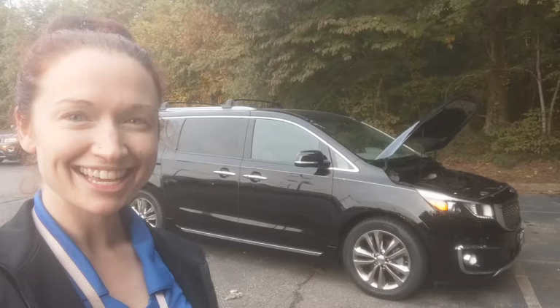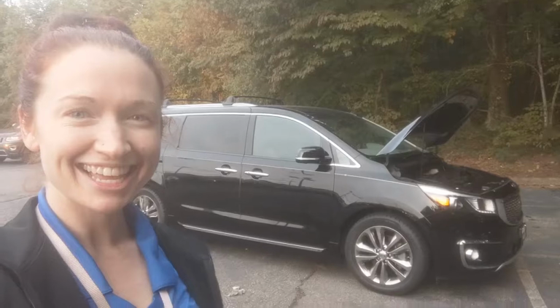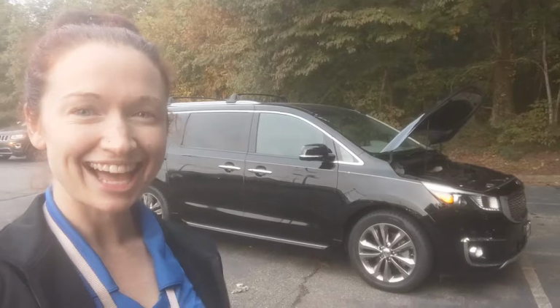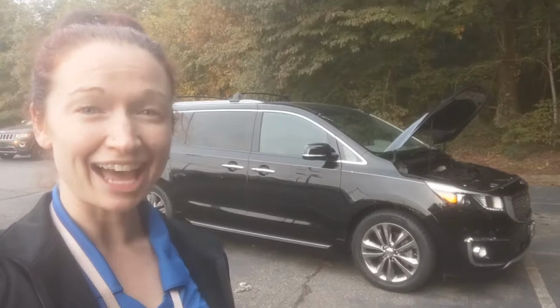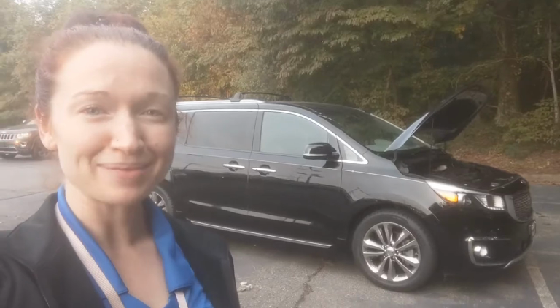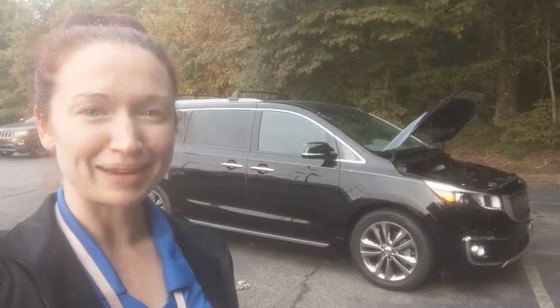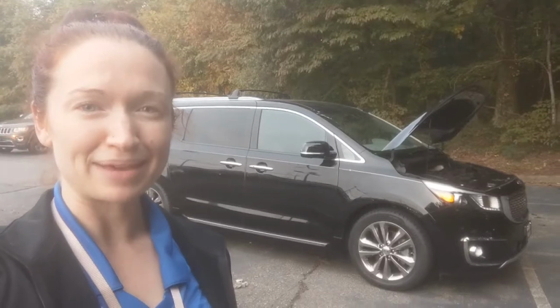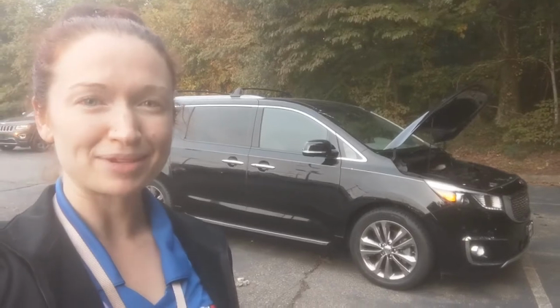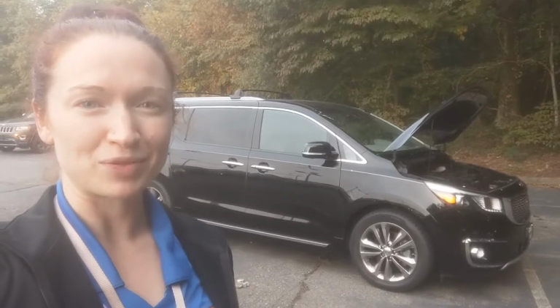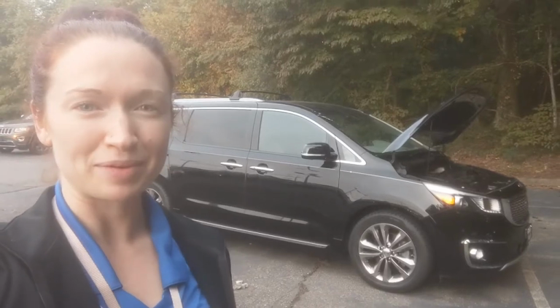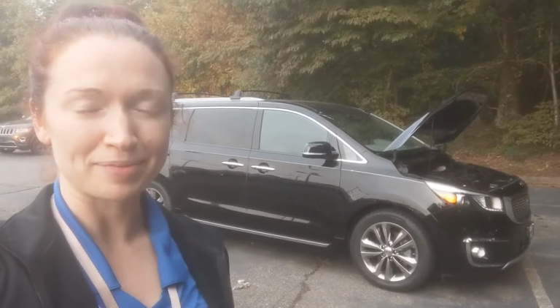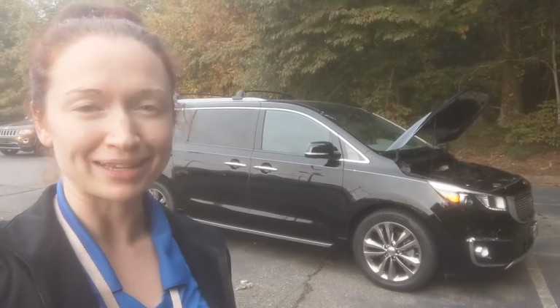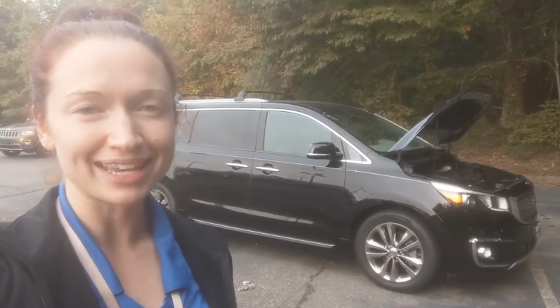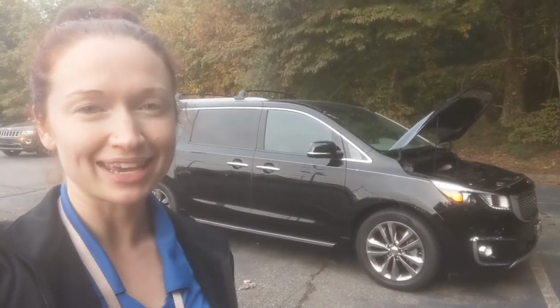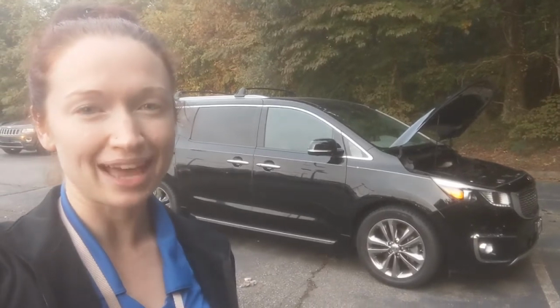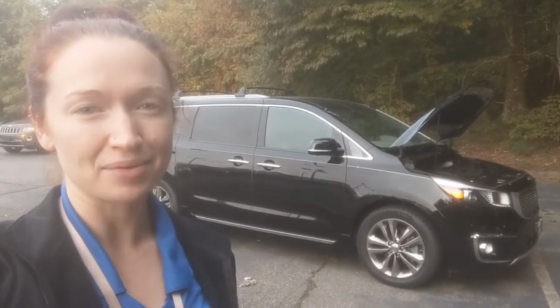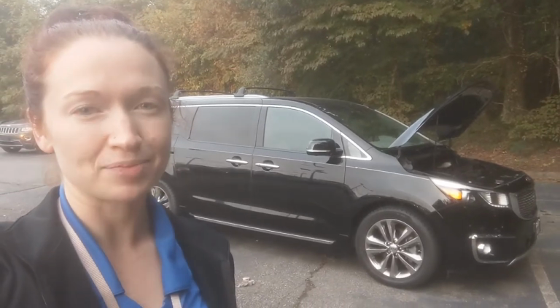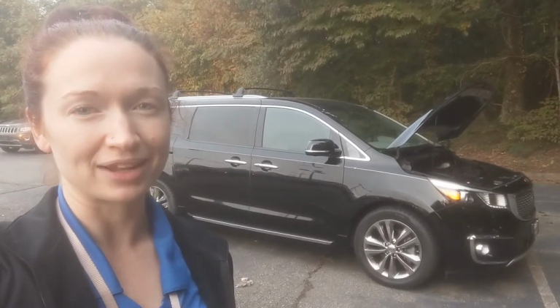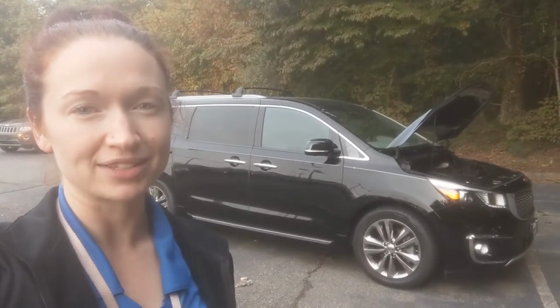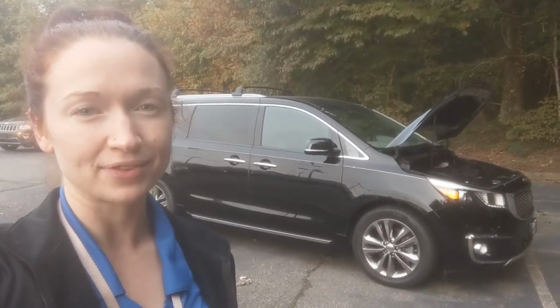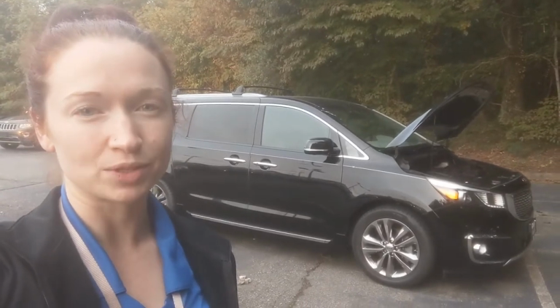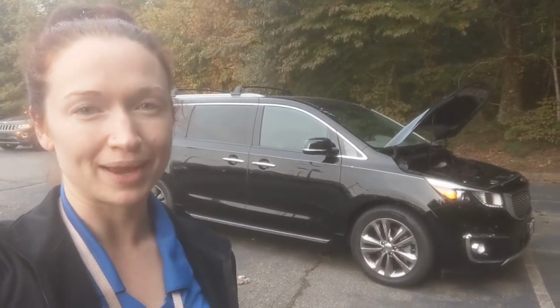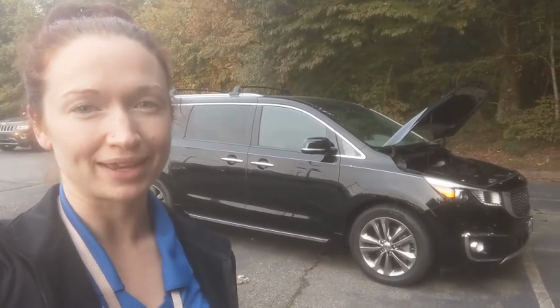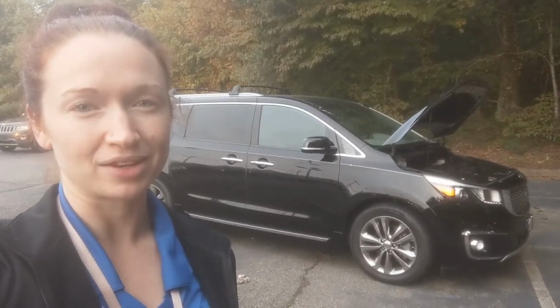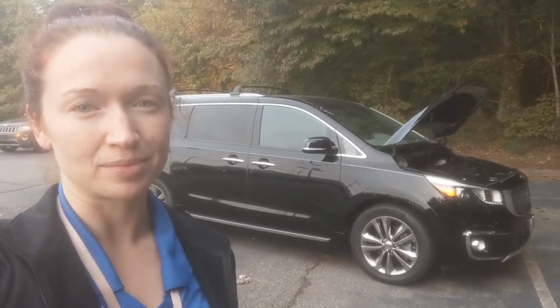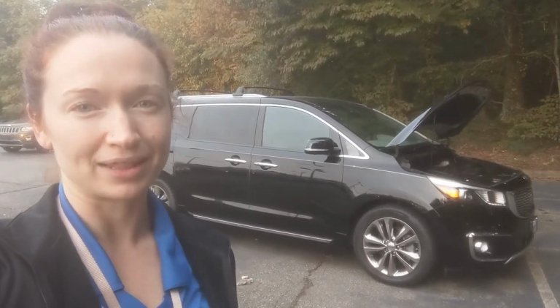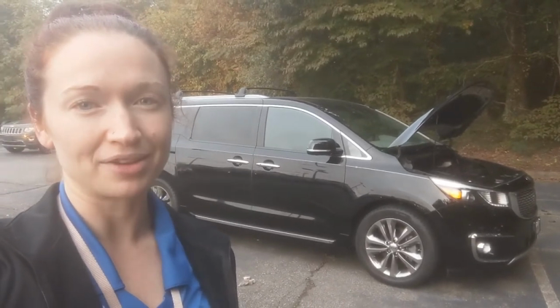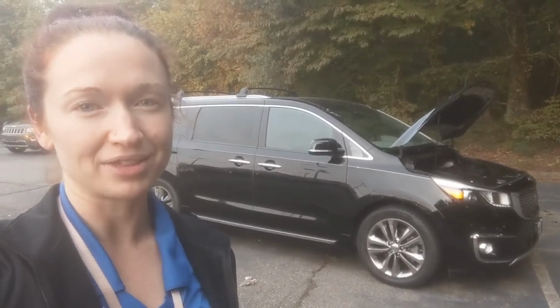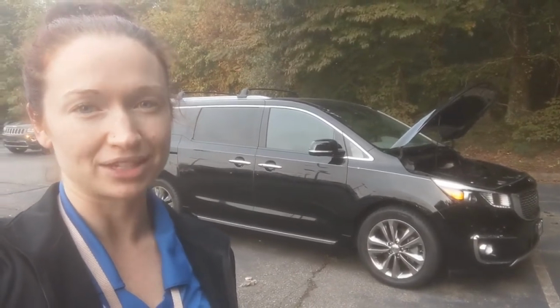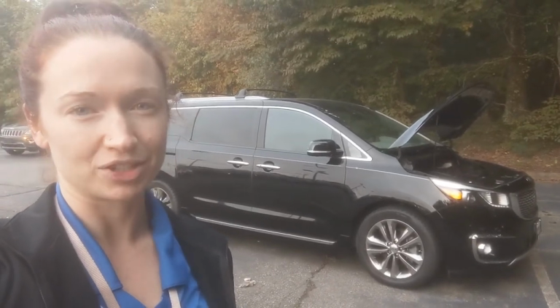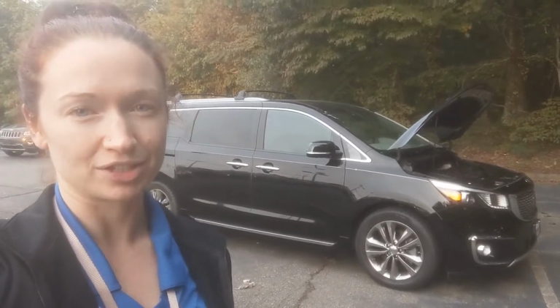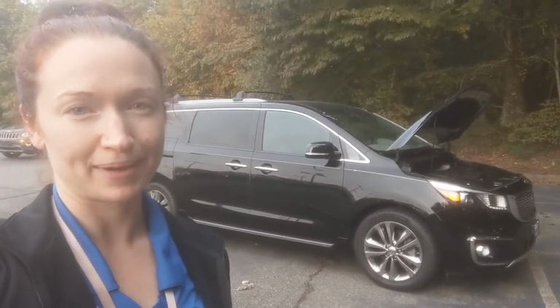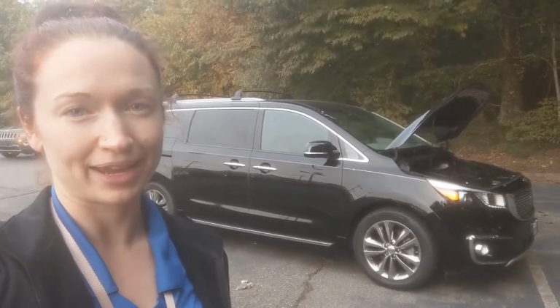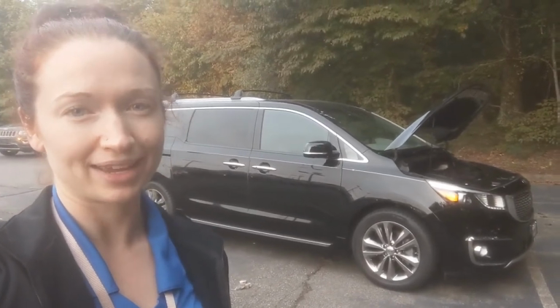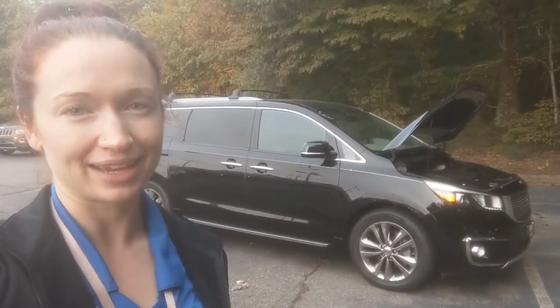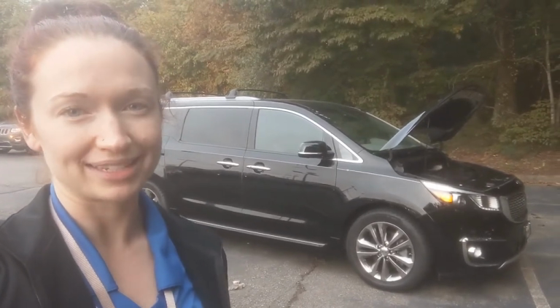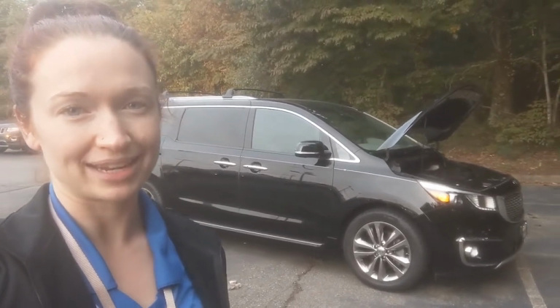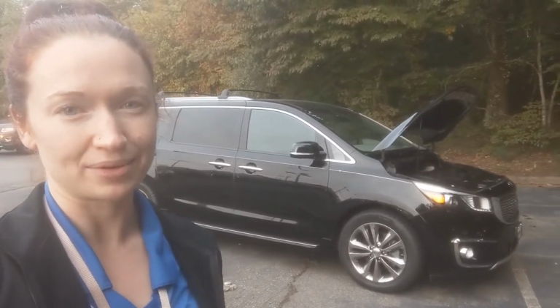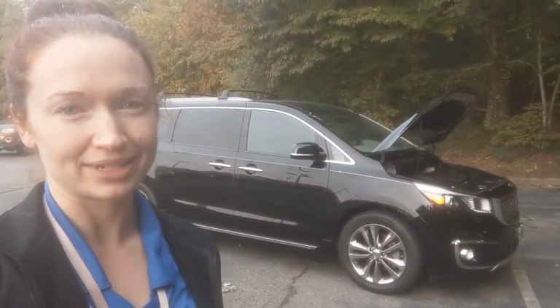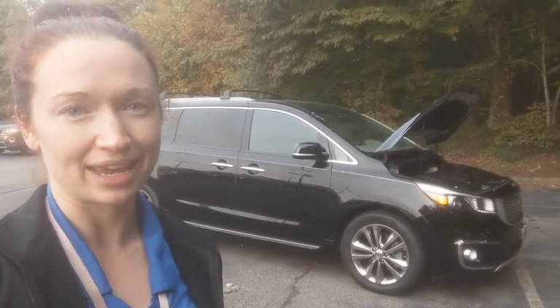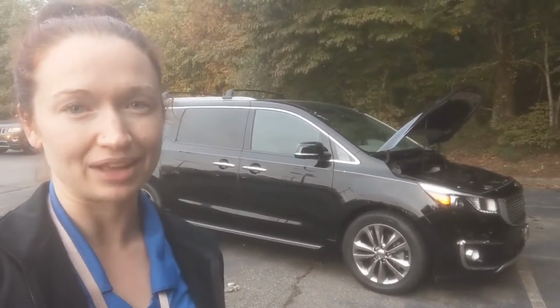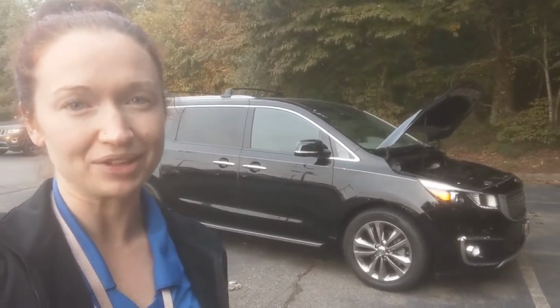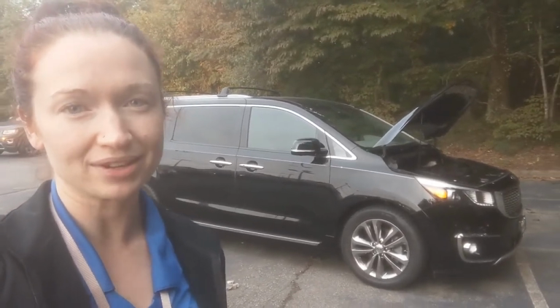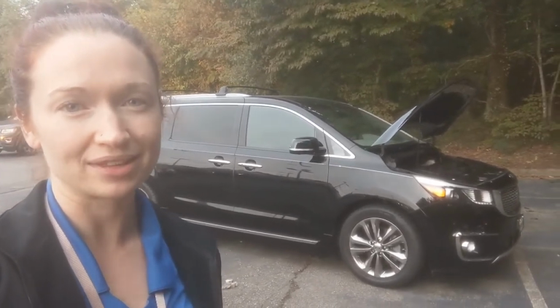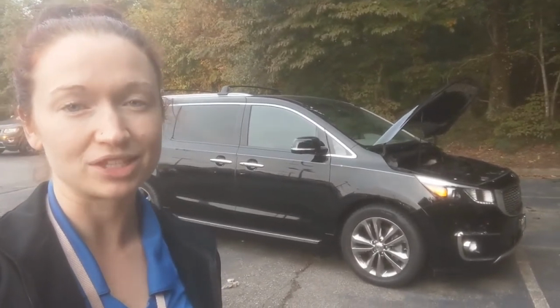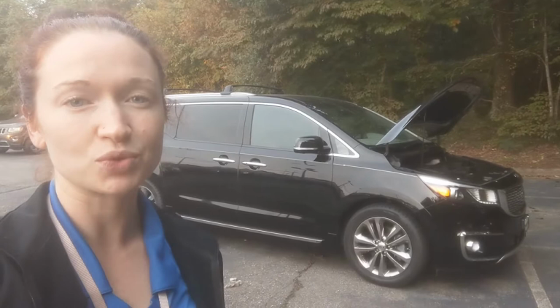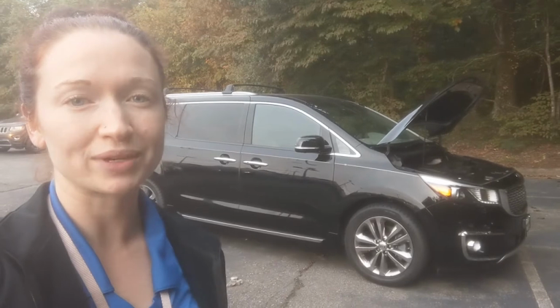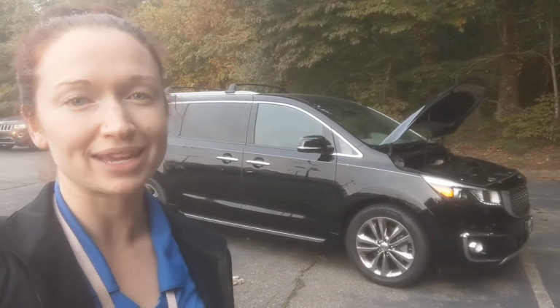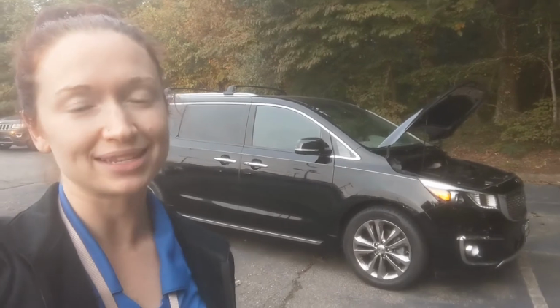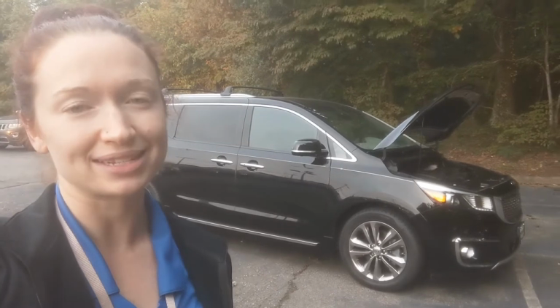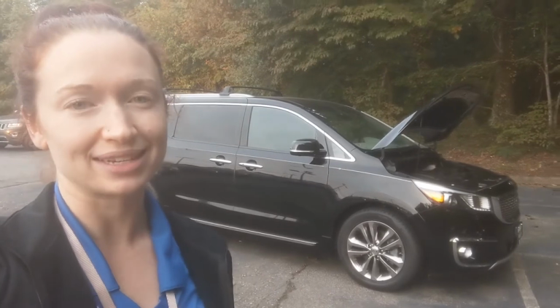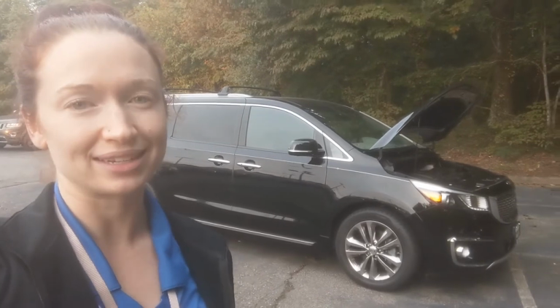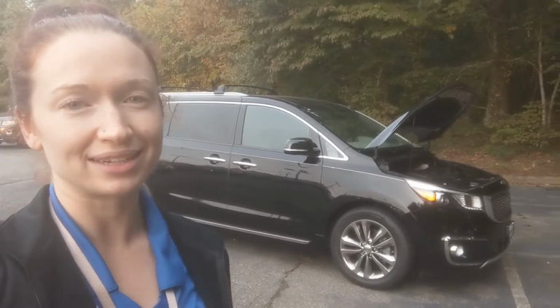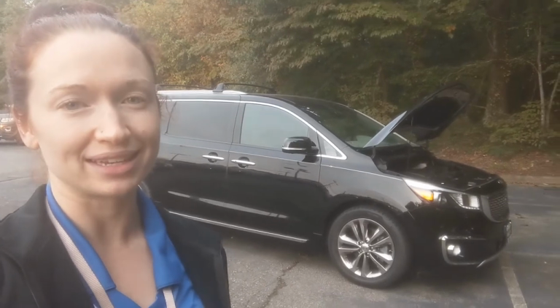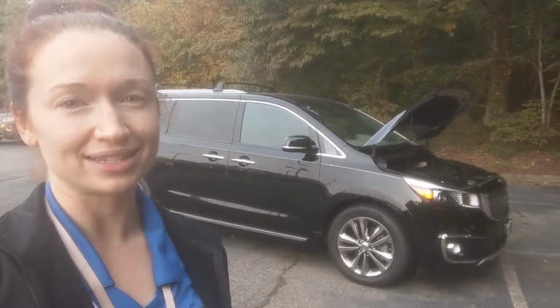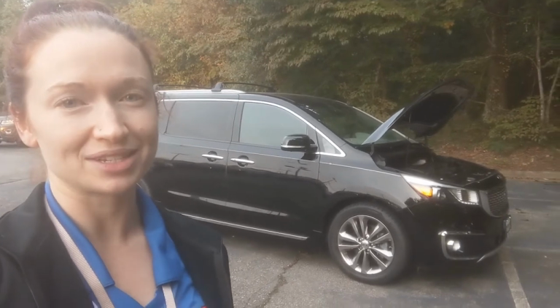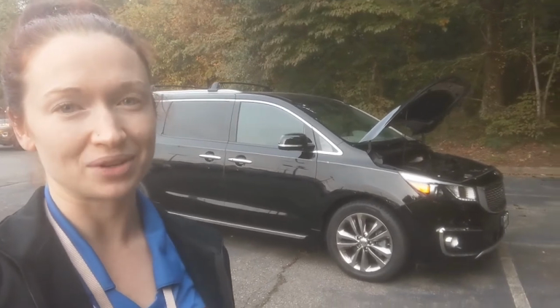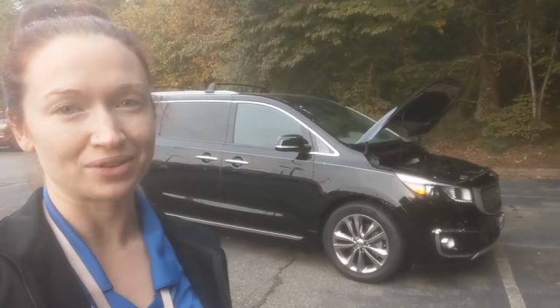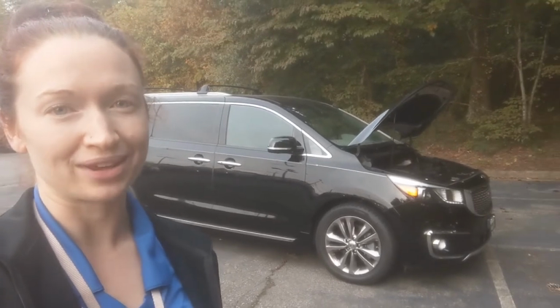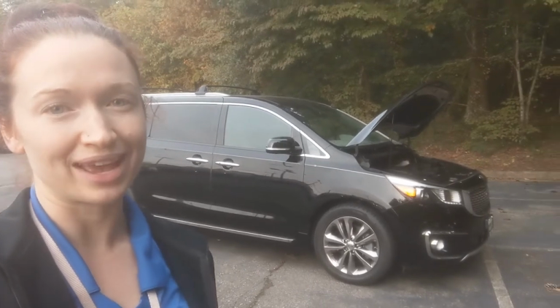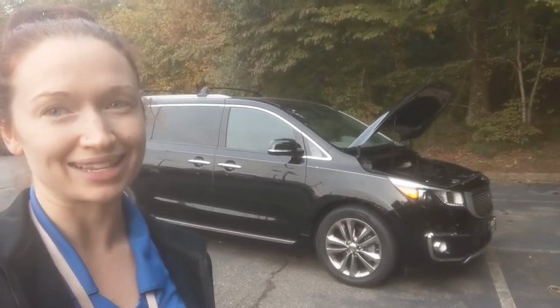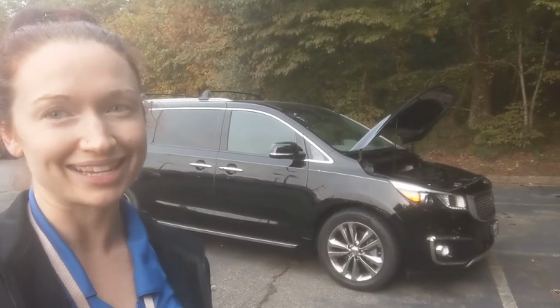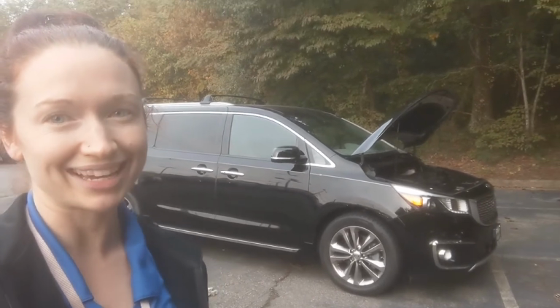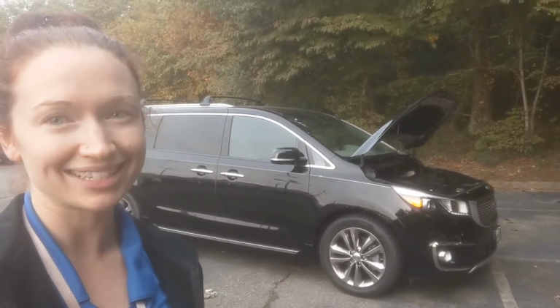Hi, my name is Ramey Belsky. I'm with Browns Volkswagen on the Lothian Turnpike, and today we're taking a look at the 2018 Kia Sedona SX.